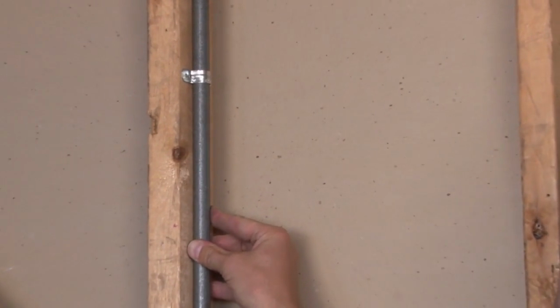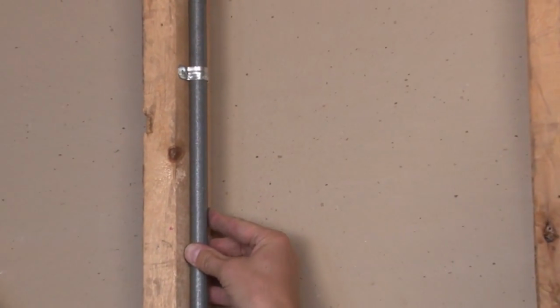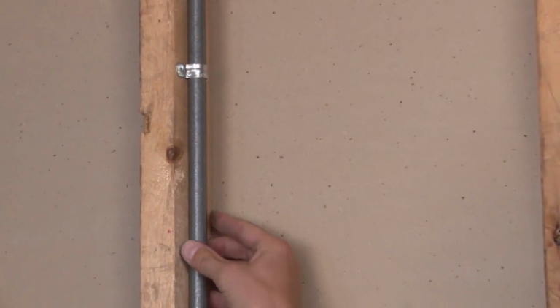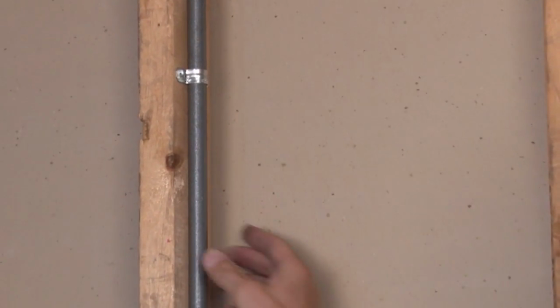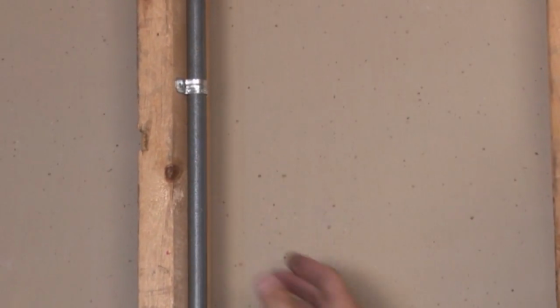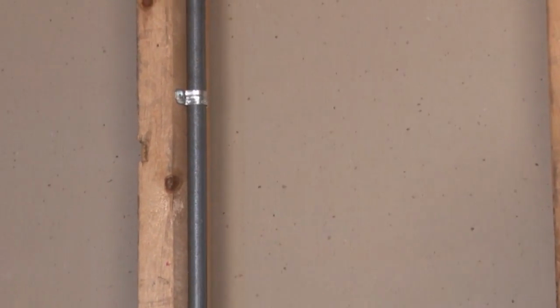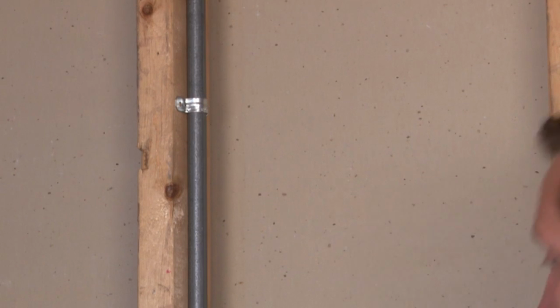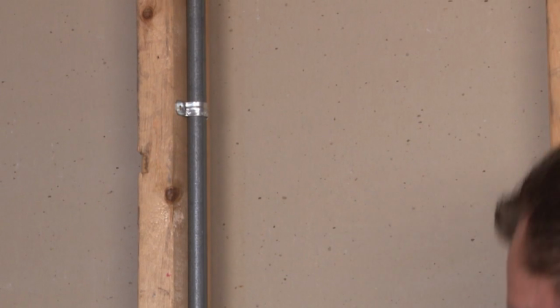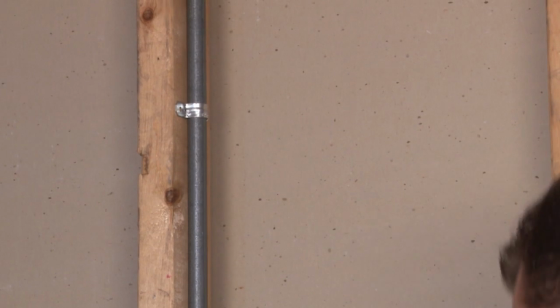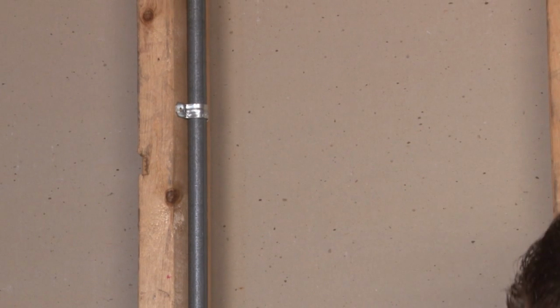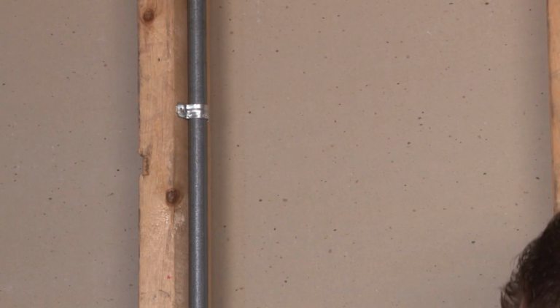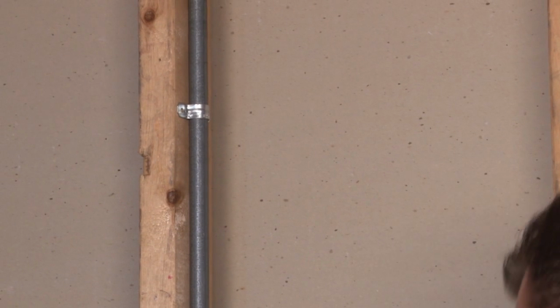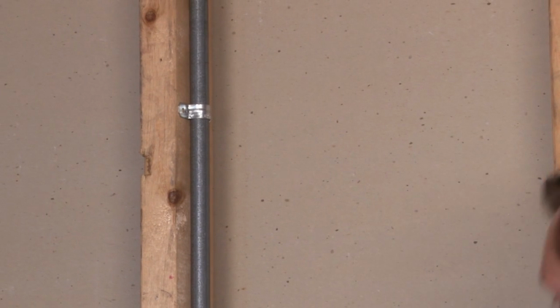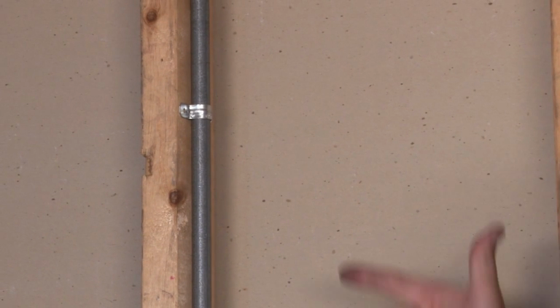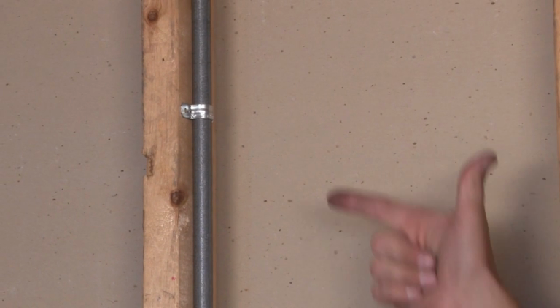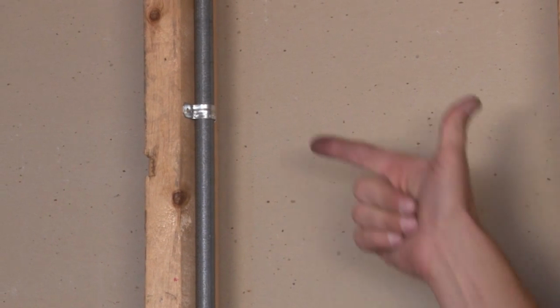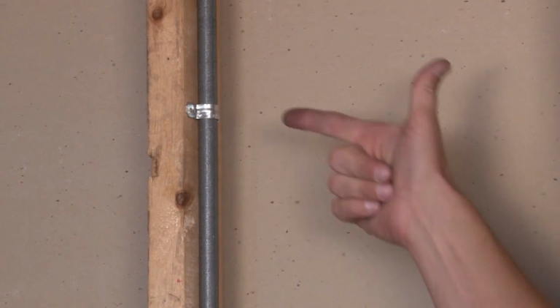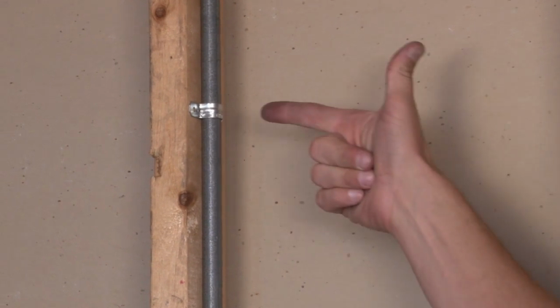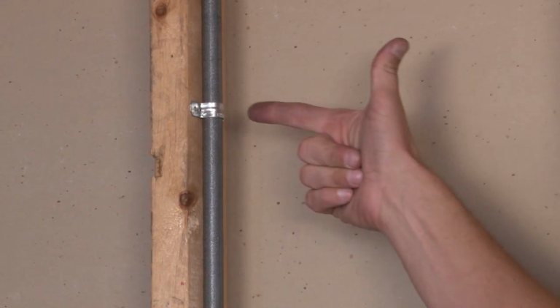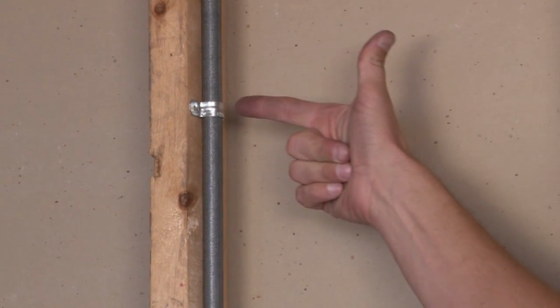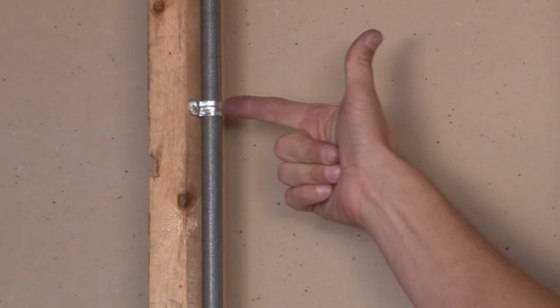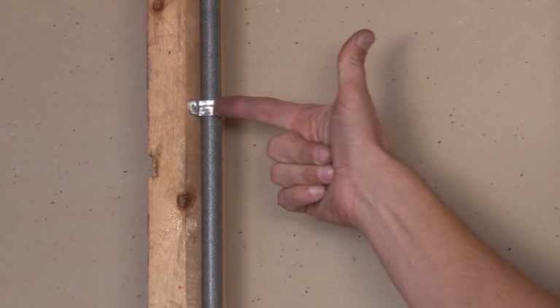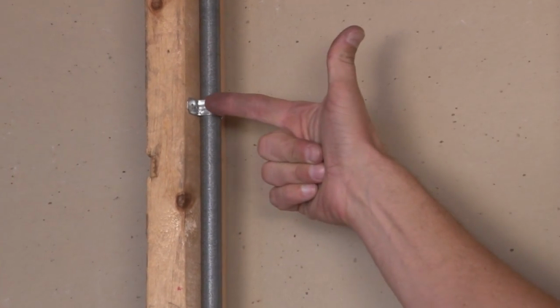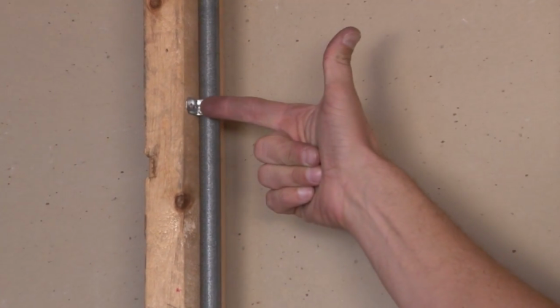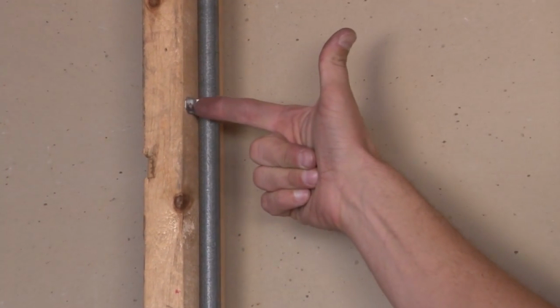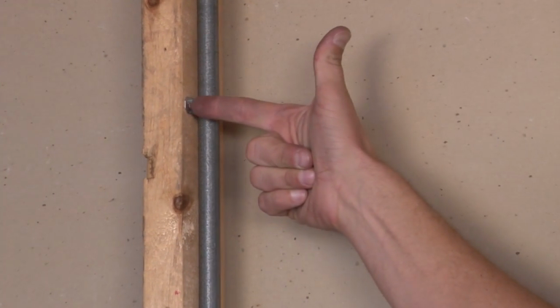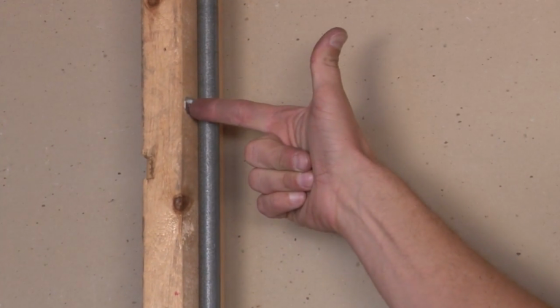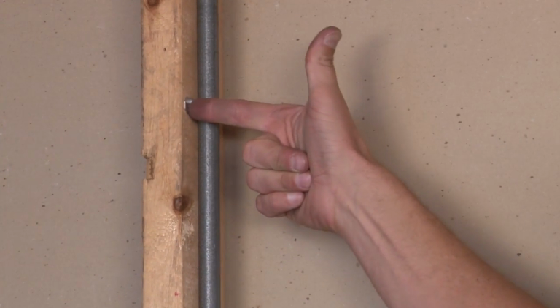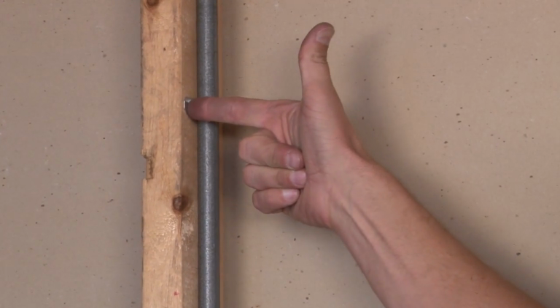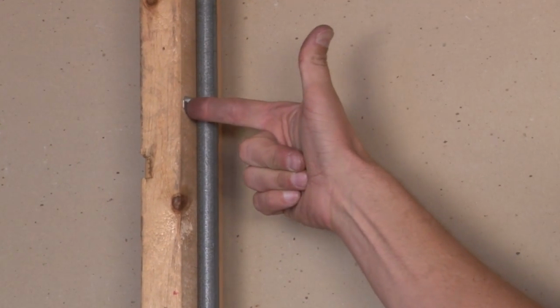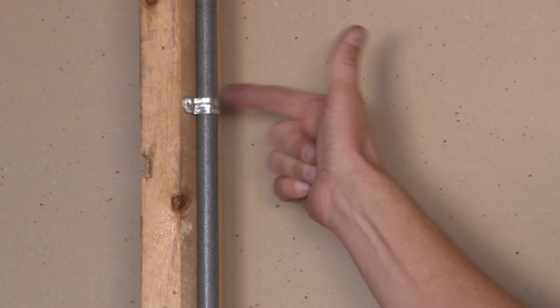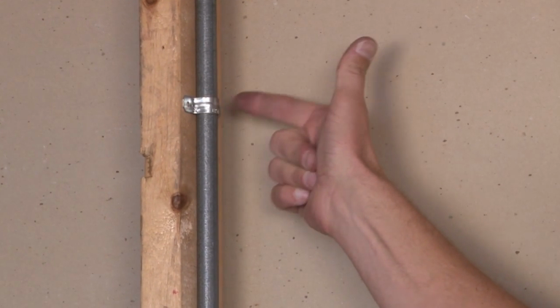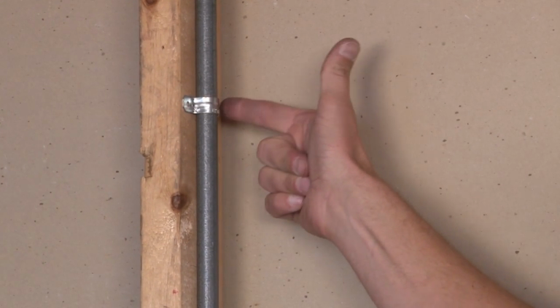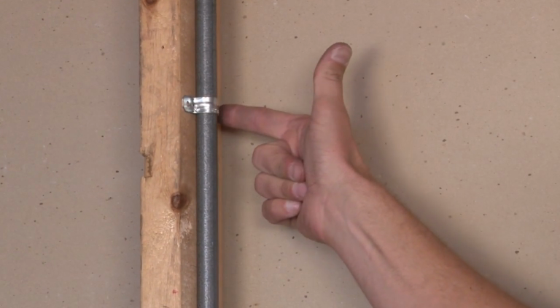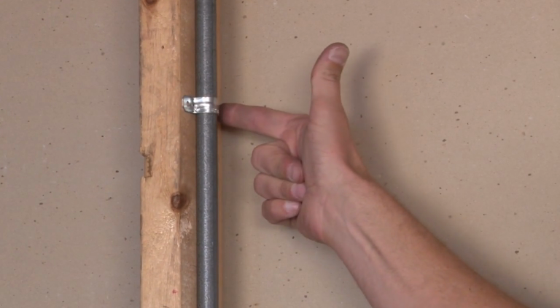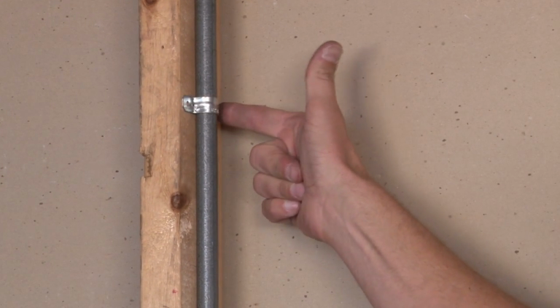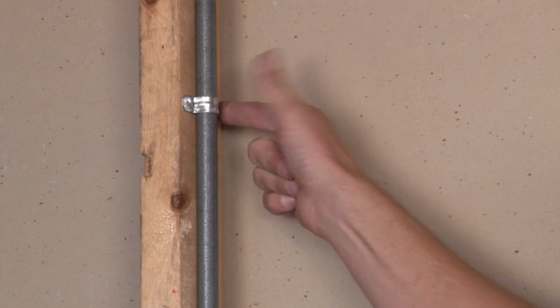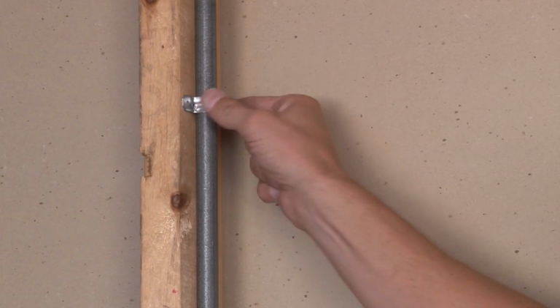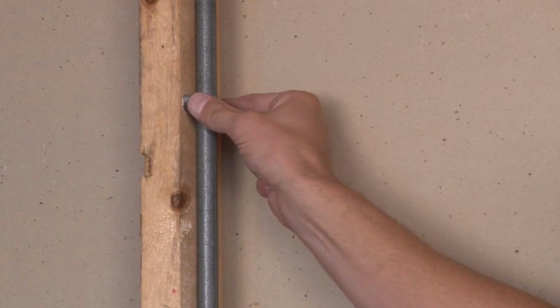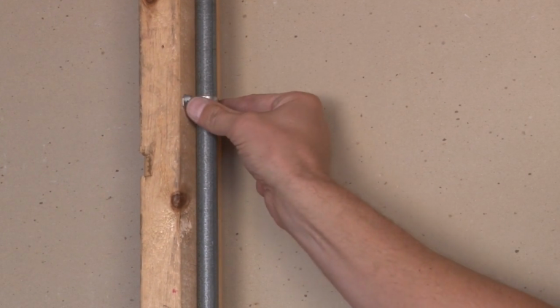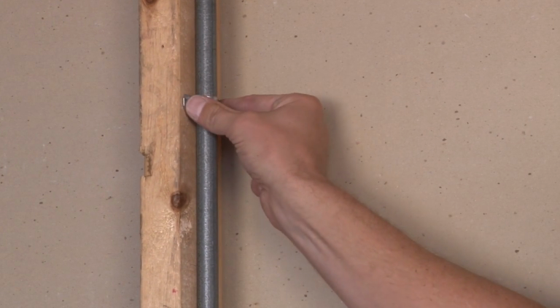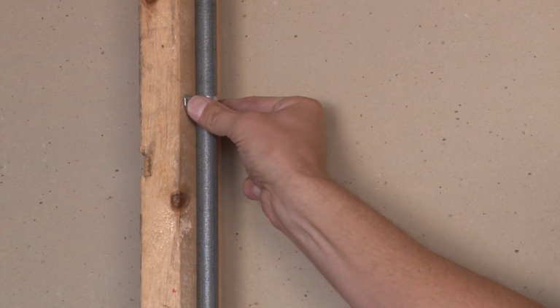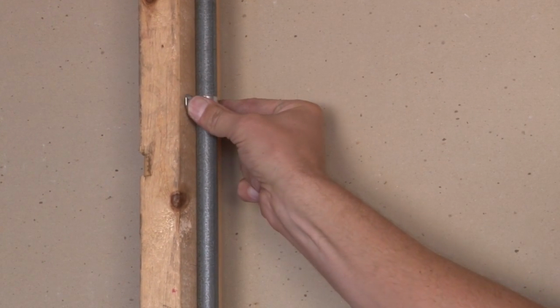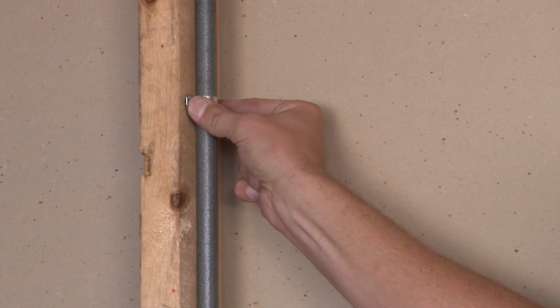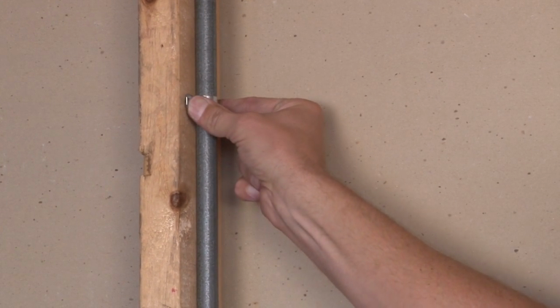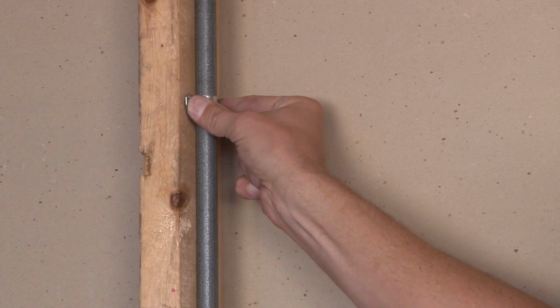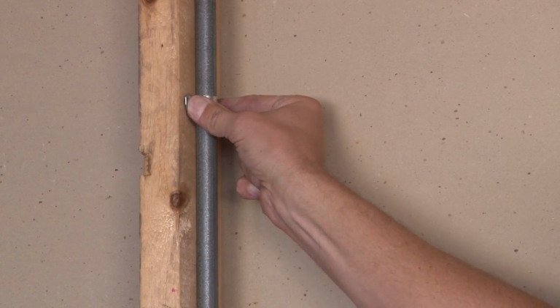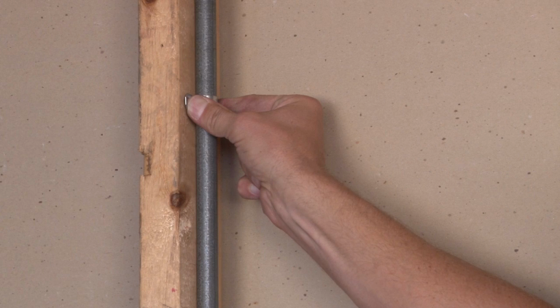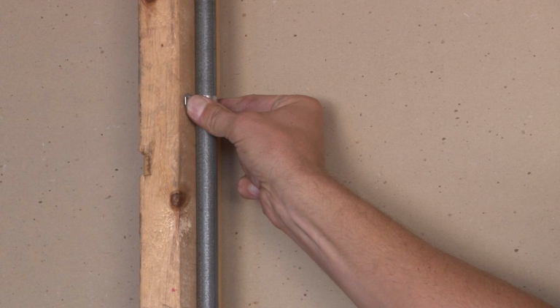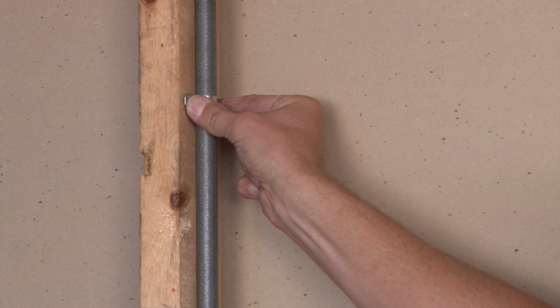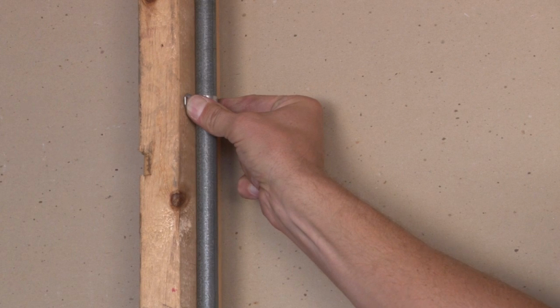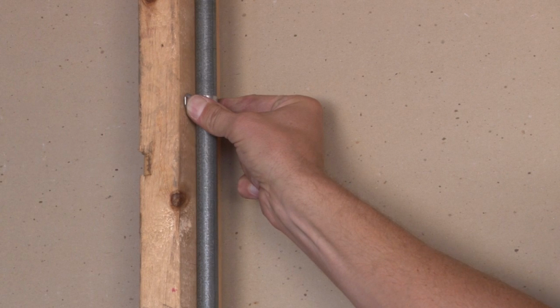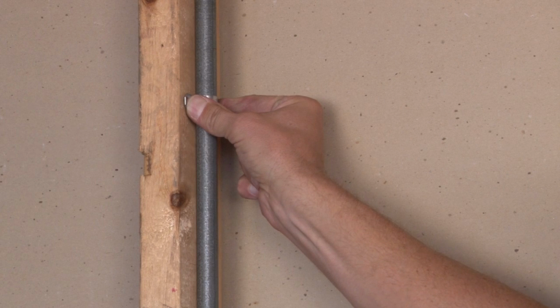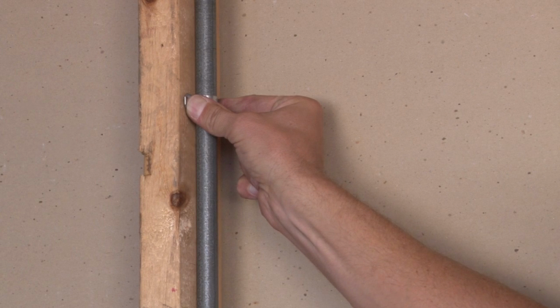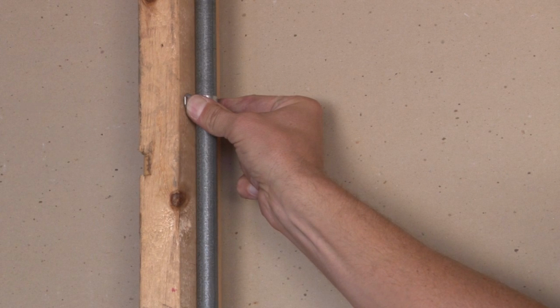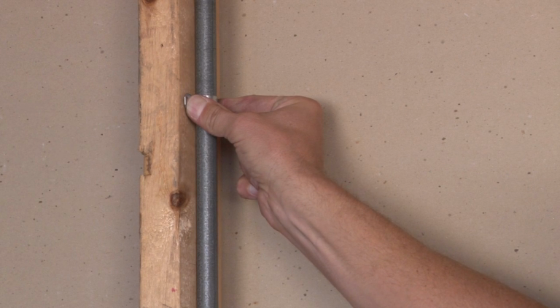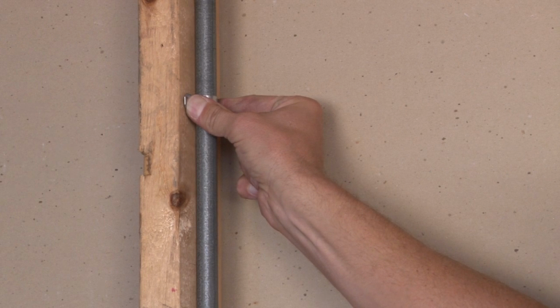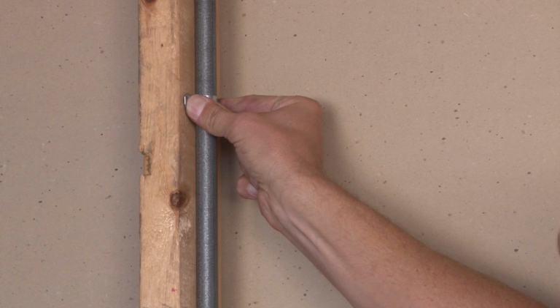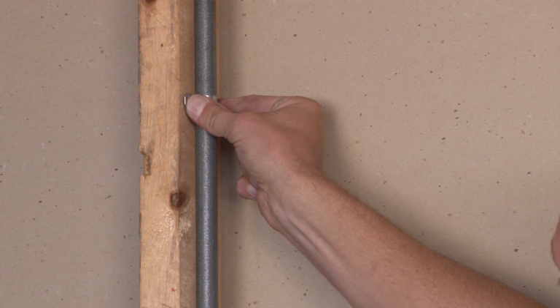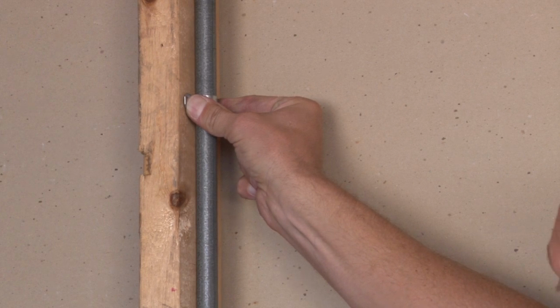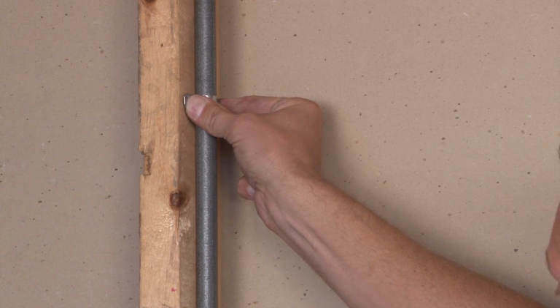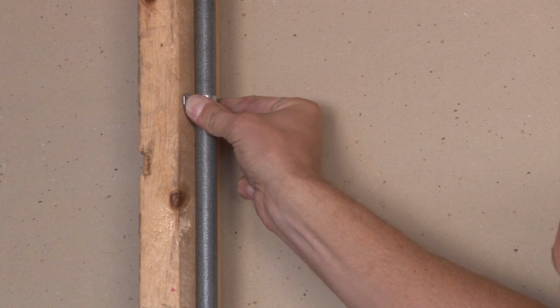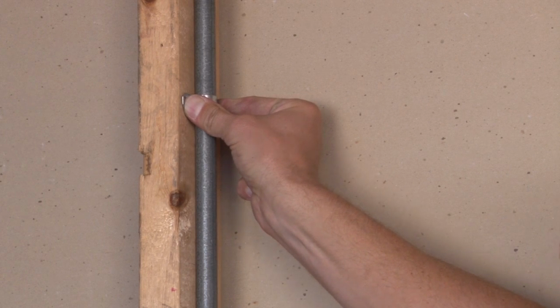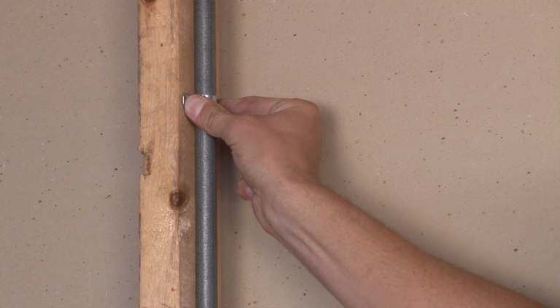By taking a screw gun, the installer can then screw this directly to the wall, safely and securely mounting the pipe.